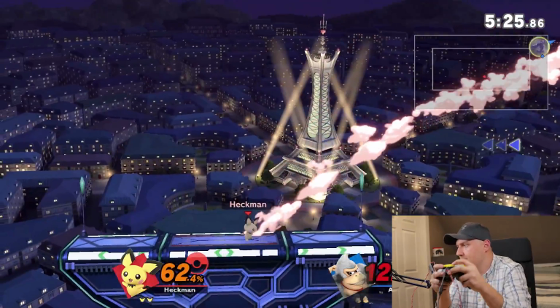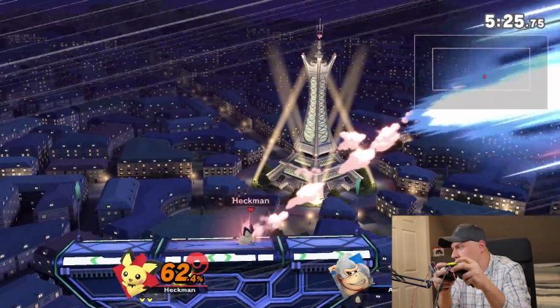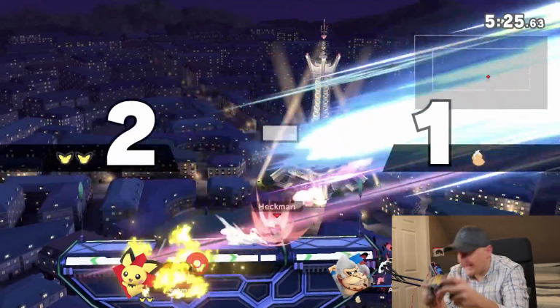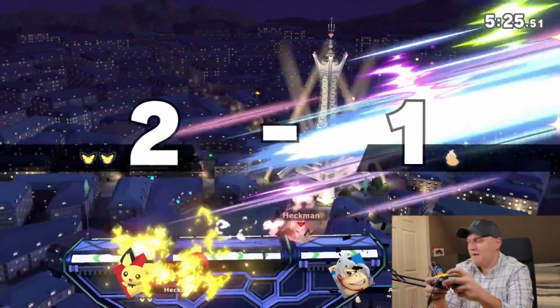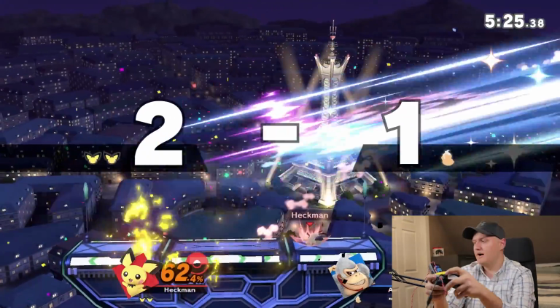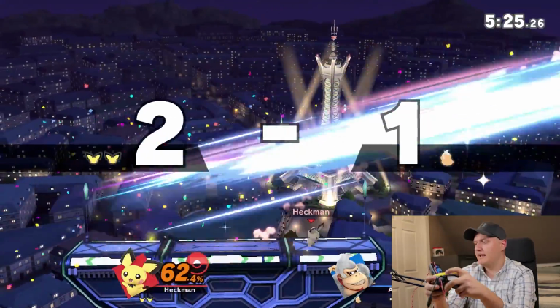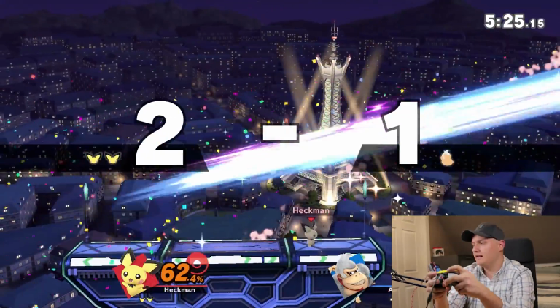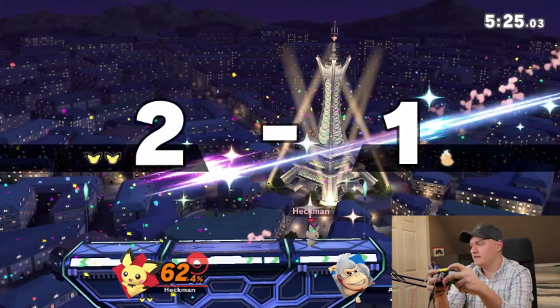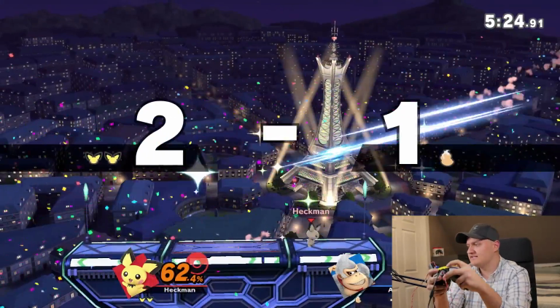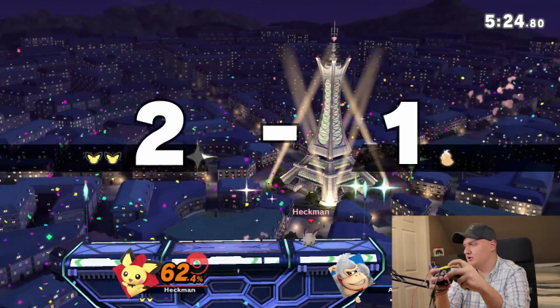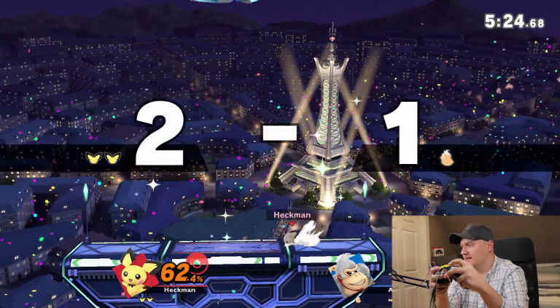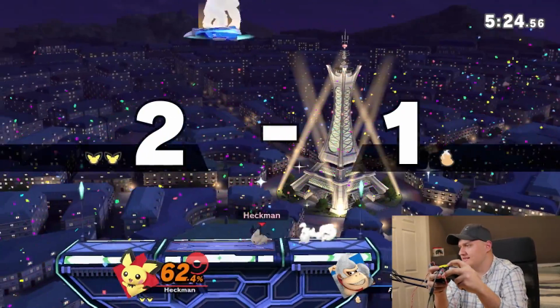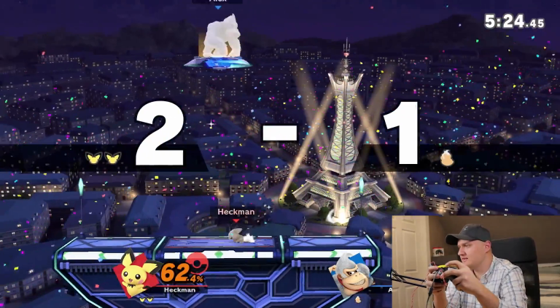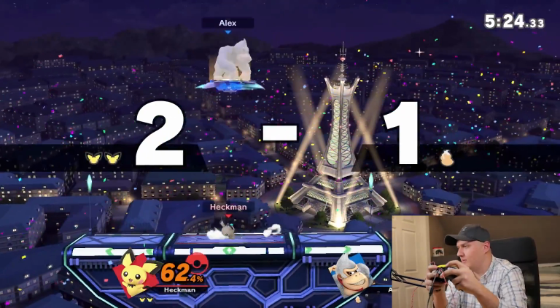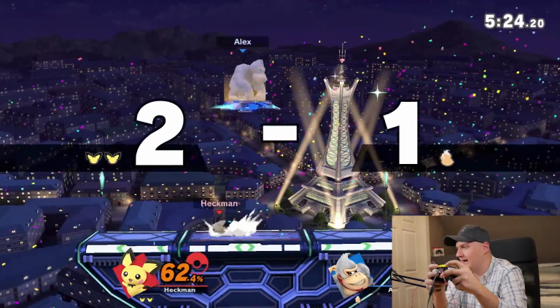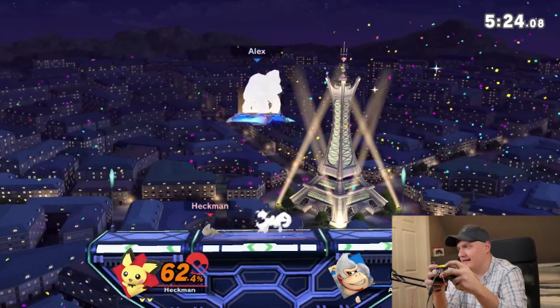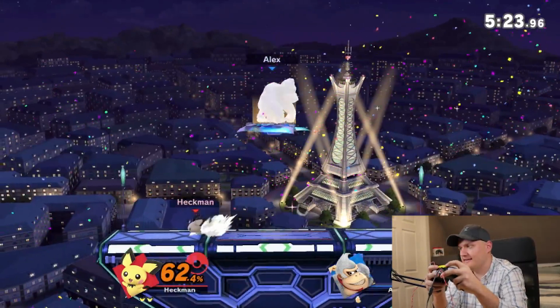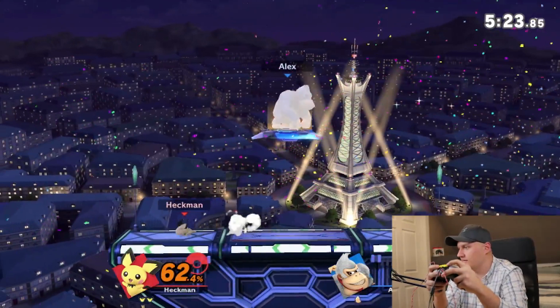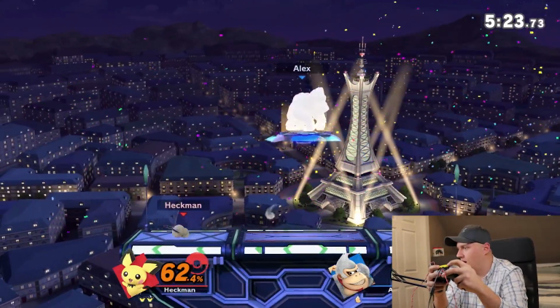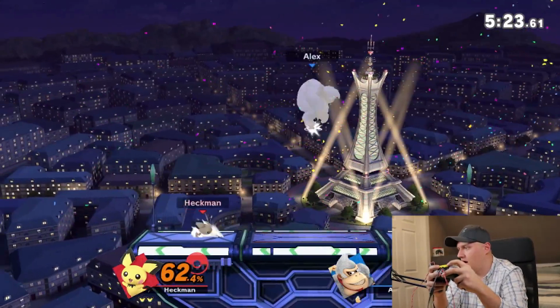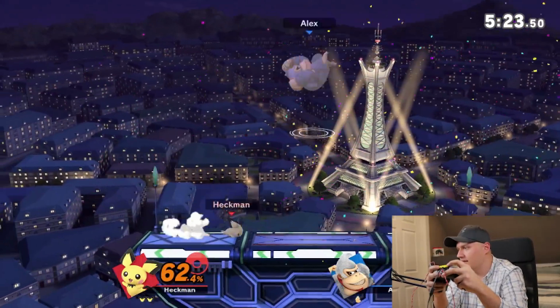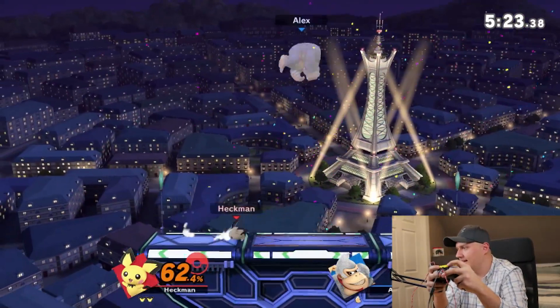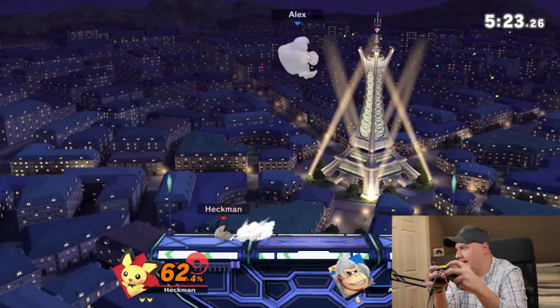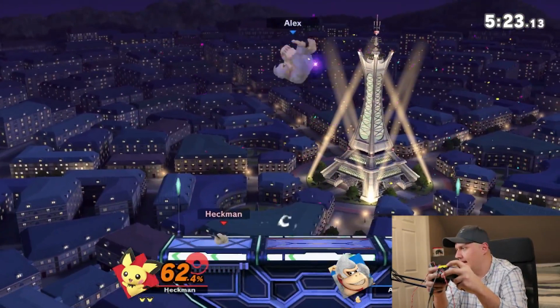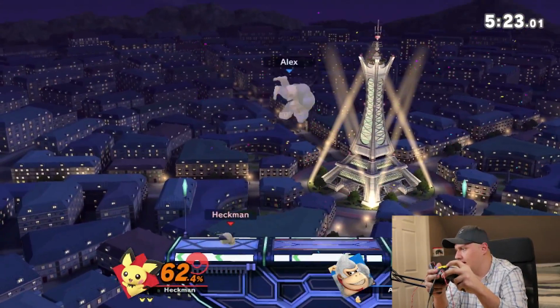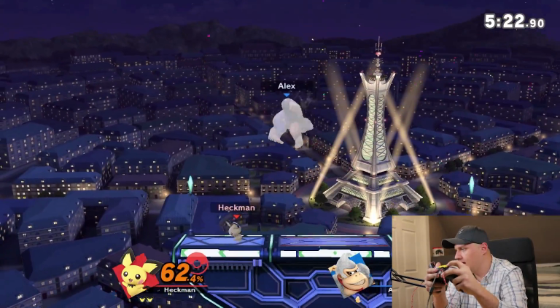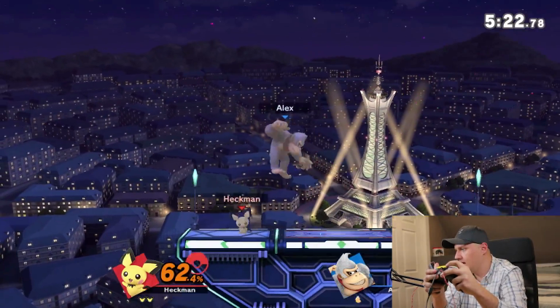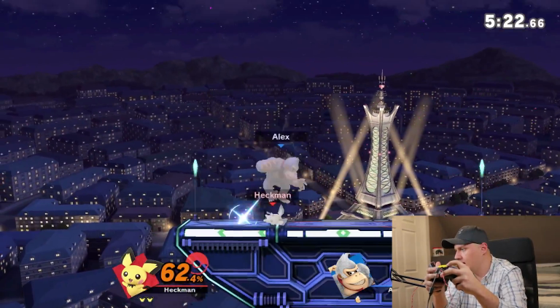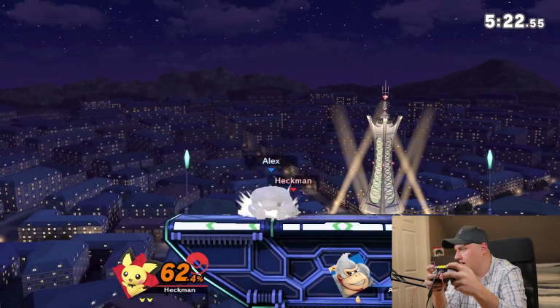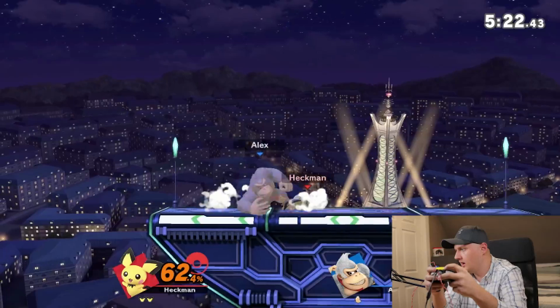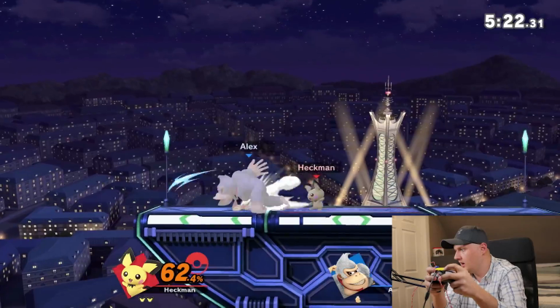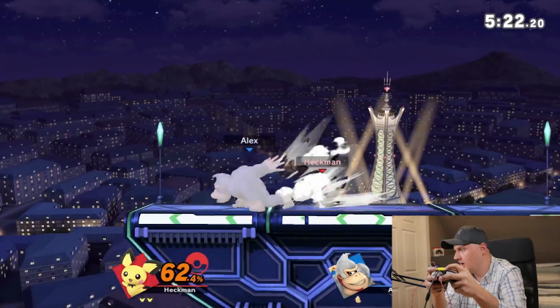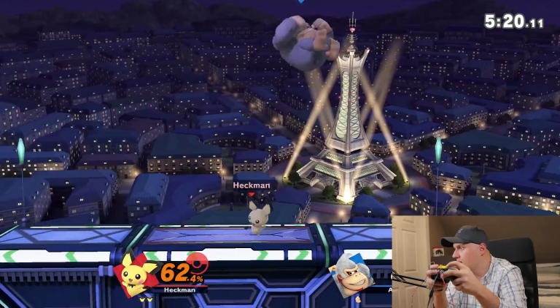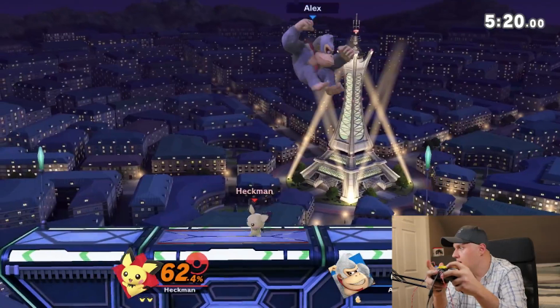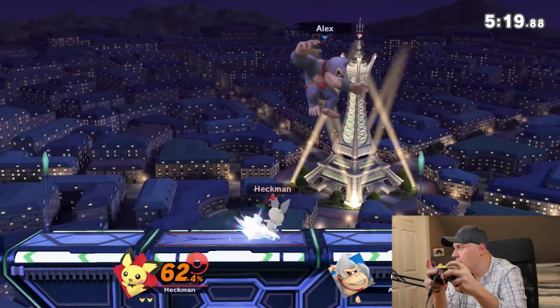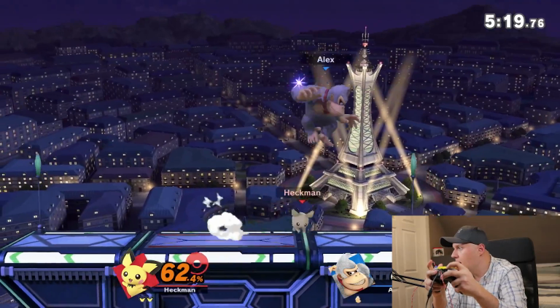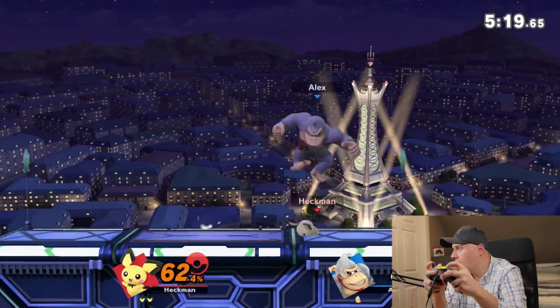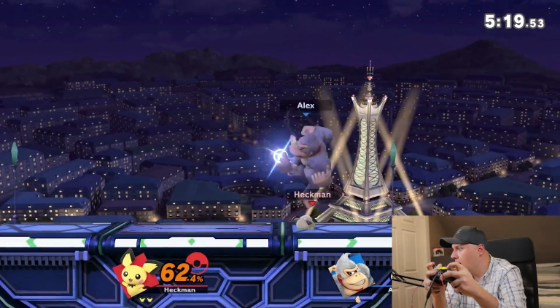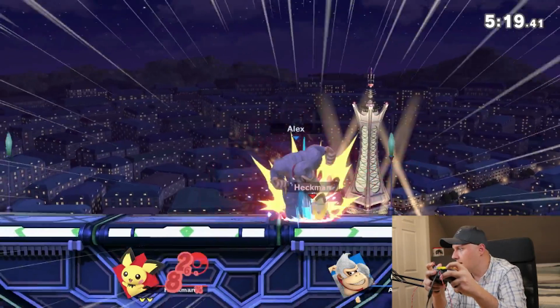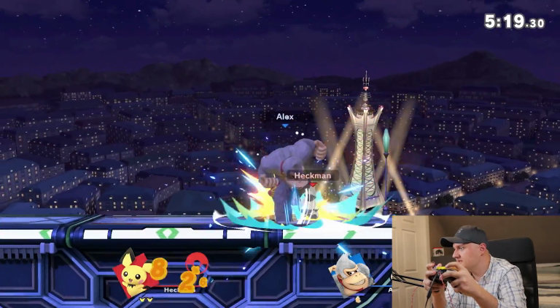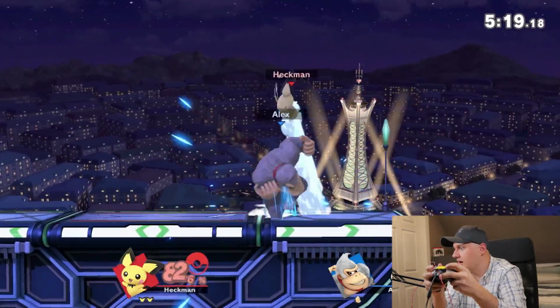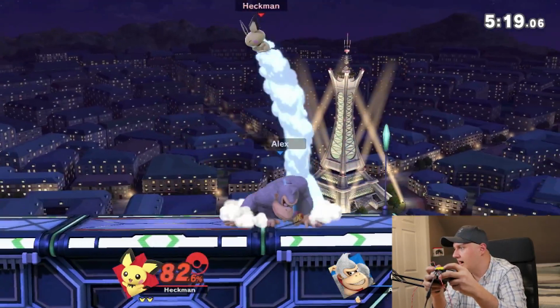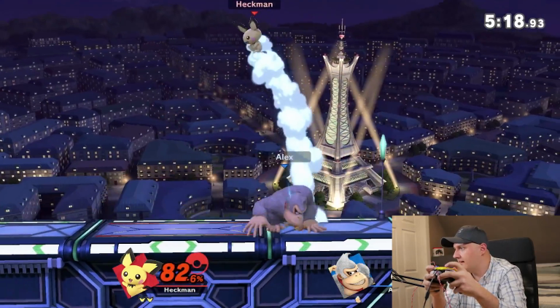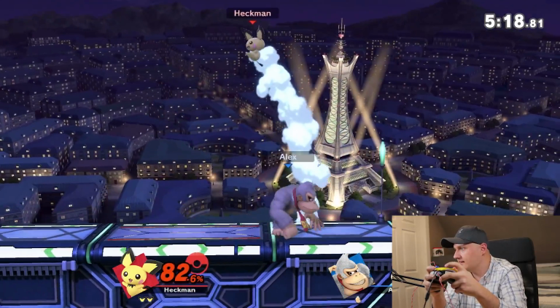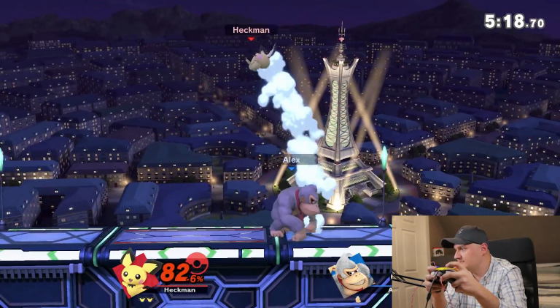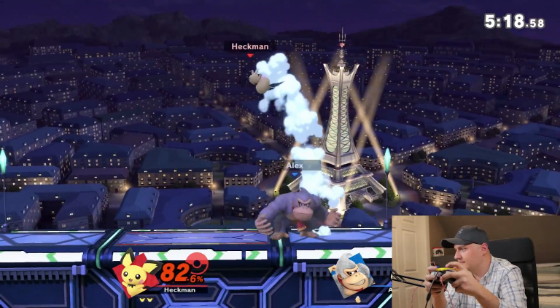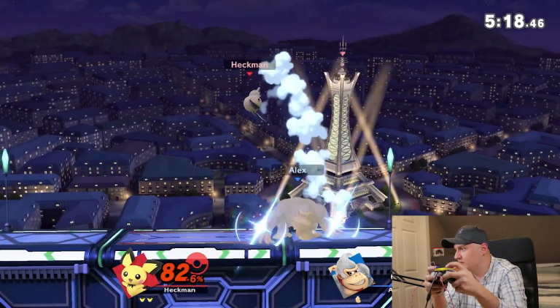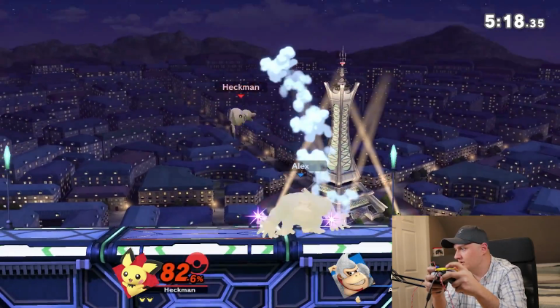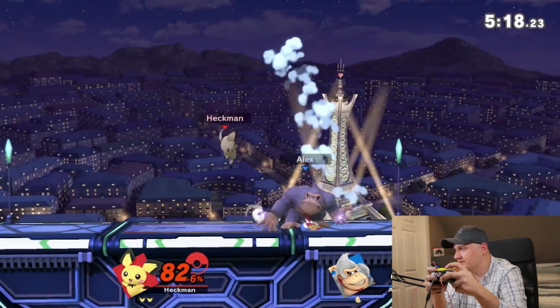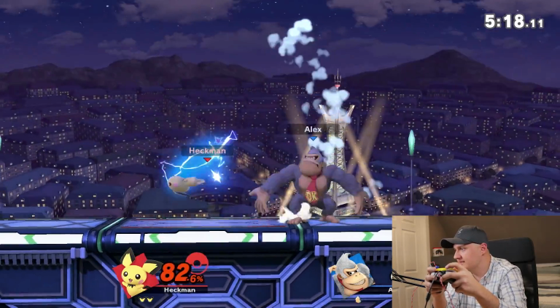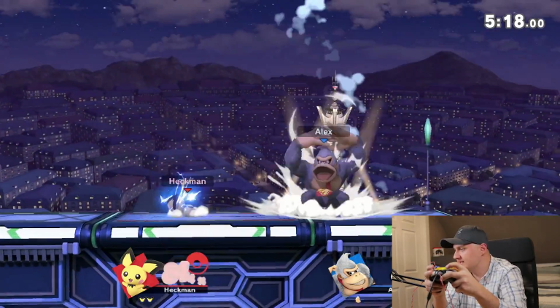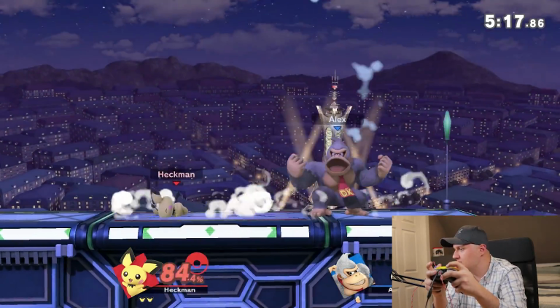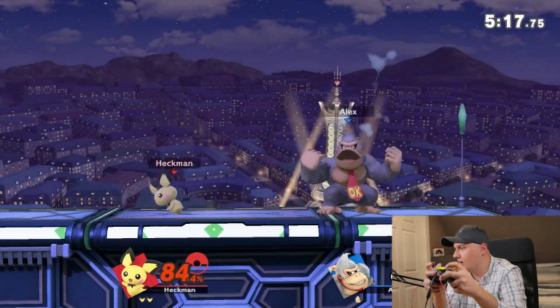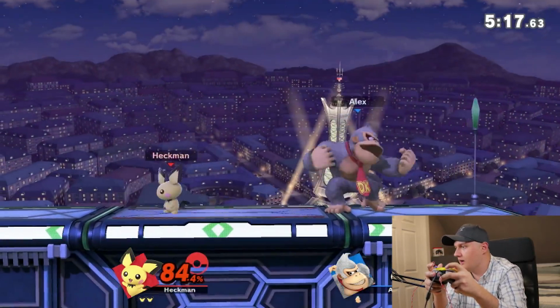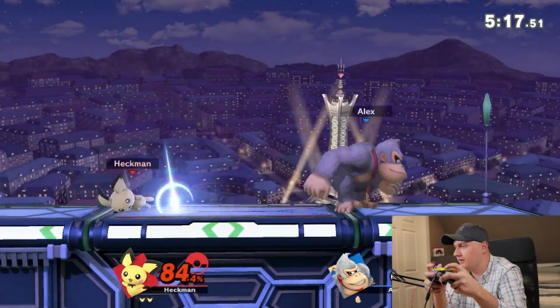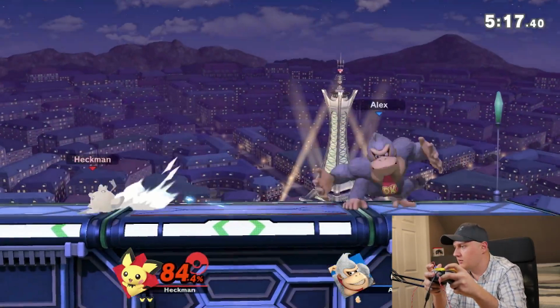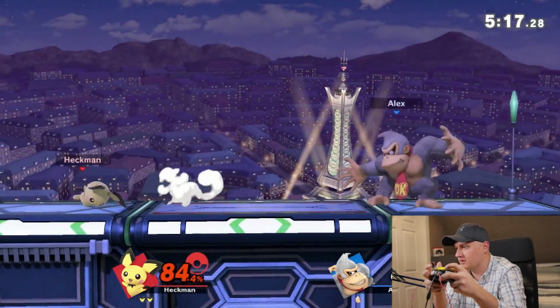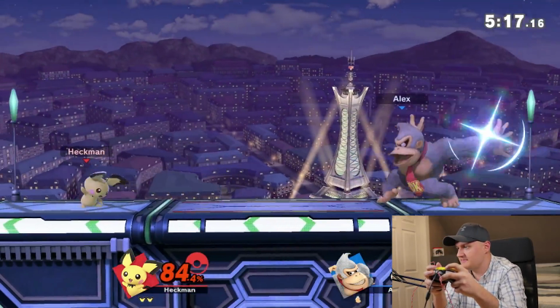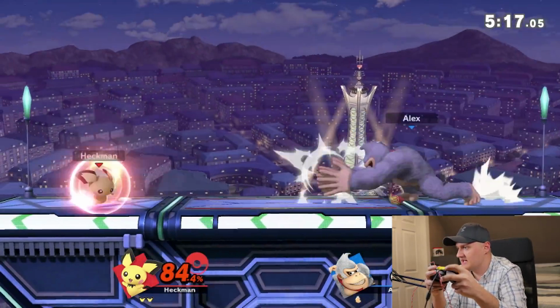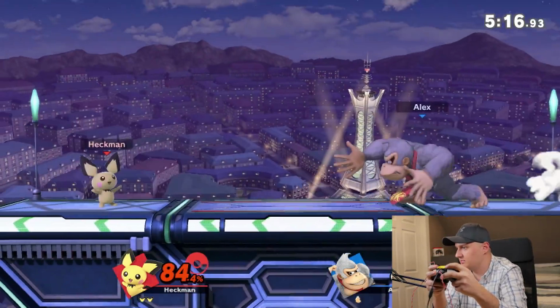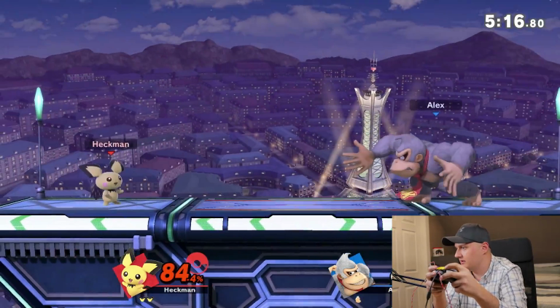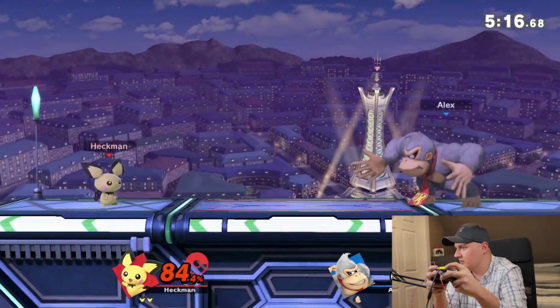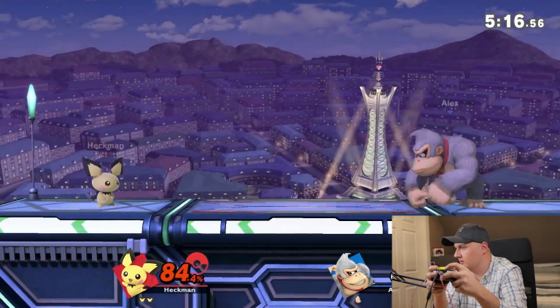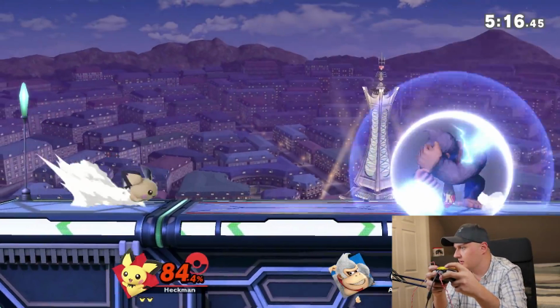Yeah buddy, let's do this, we got this, all day. I'm sorry Alex, but if you lose this, you are the worst smash player in the world.